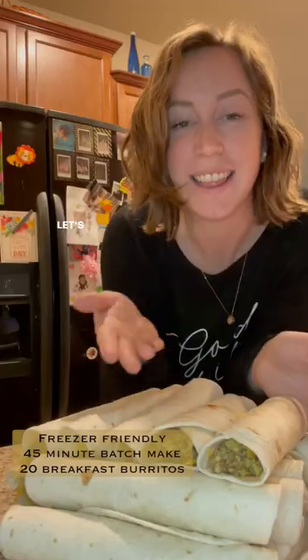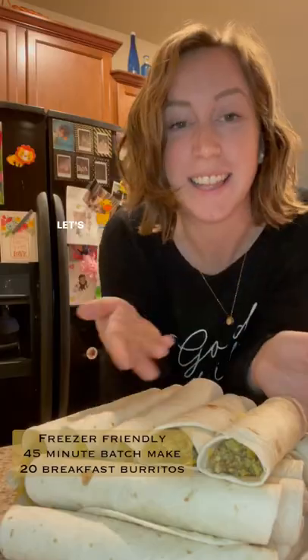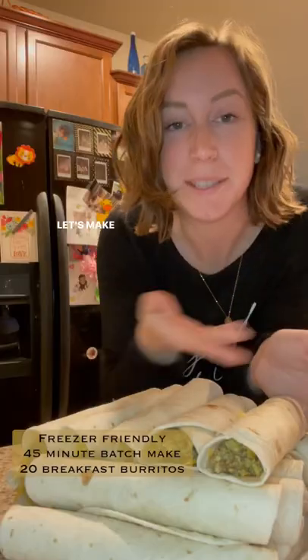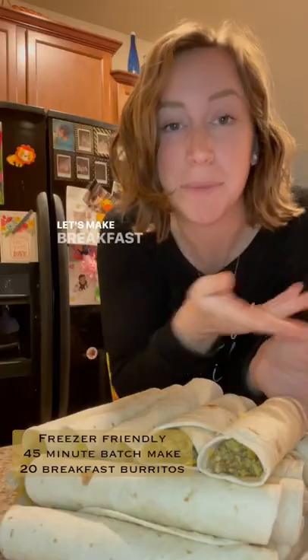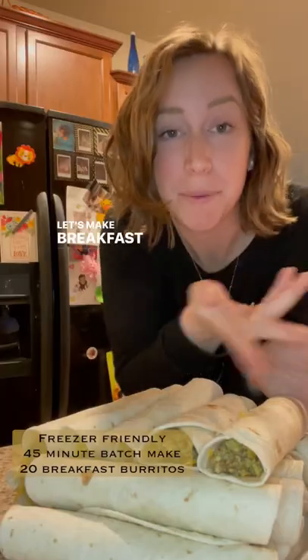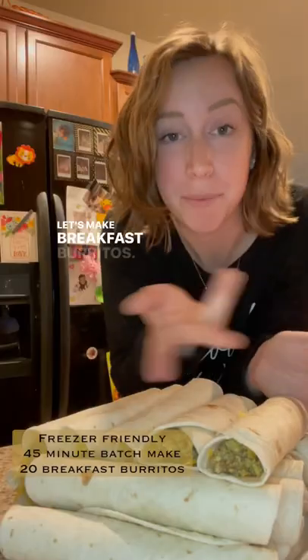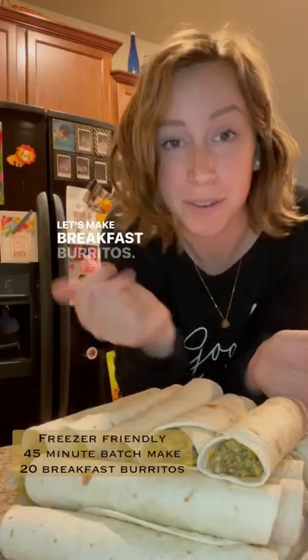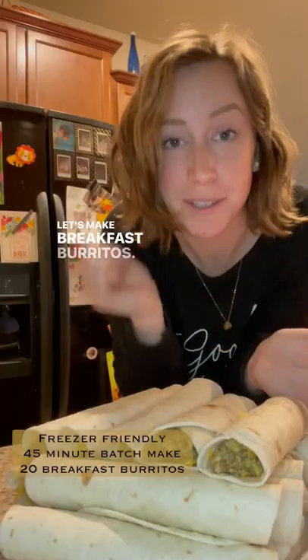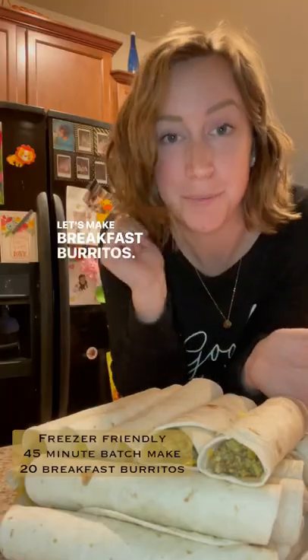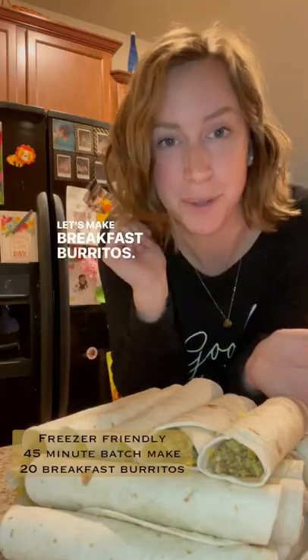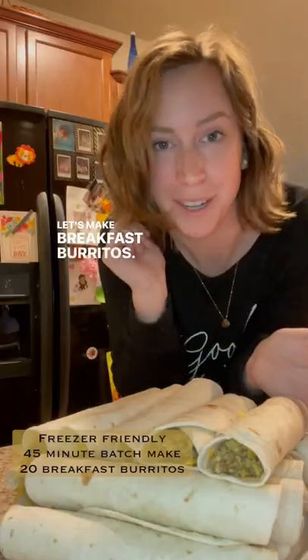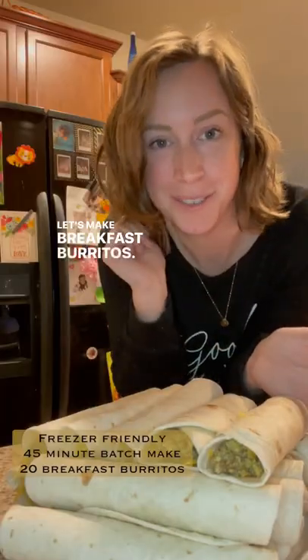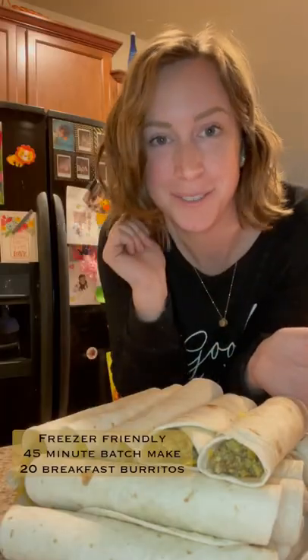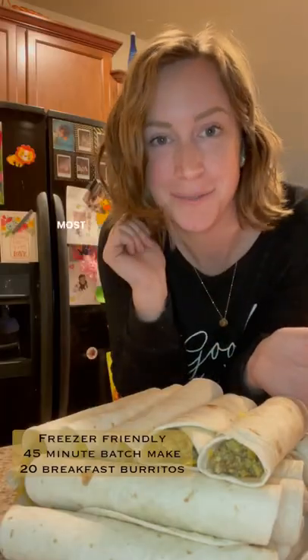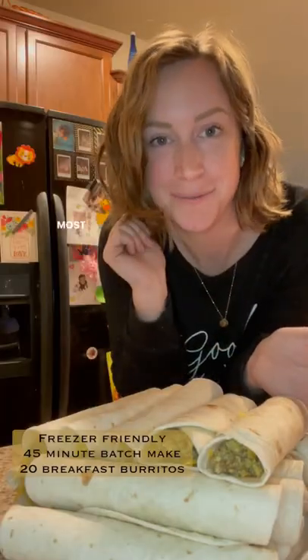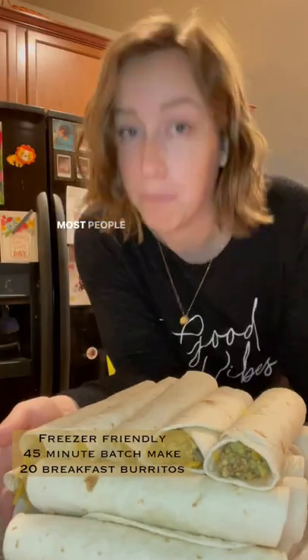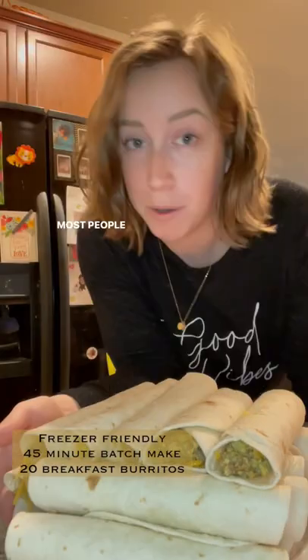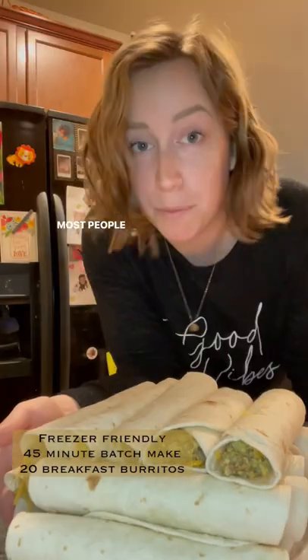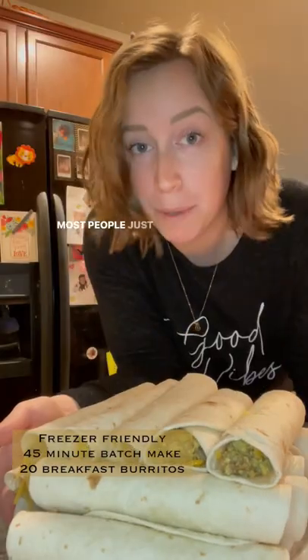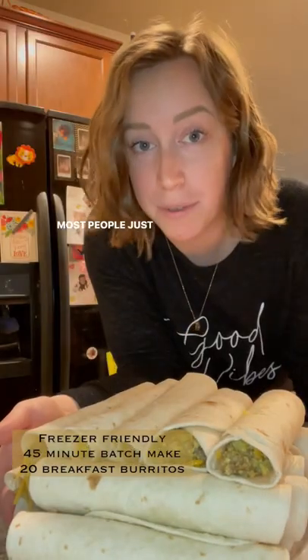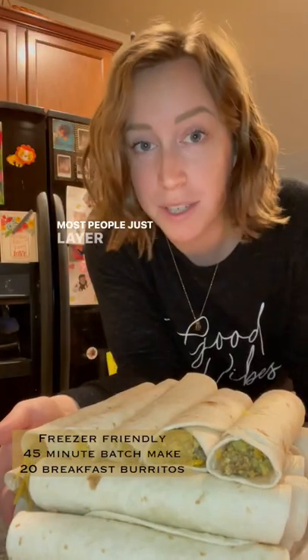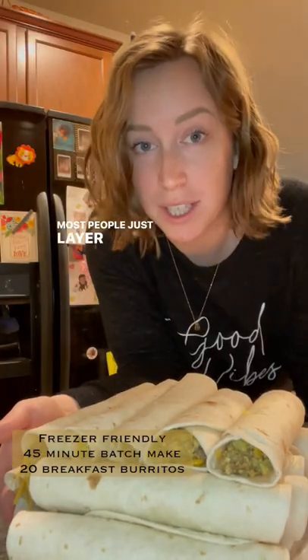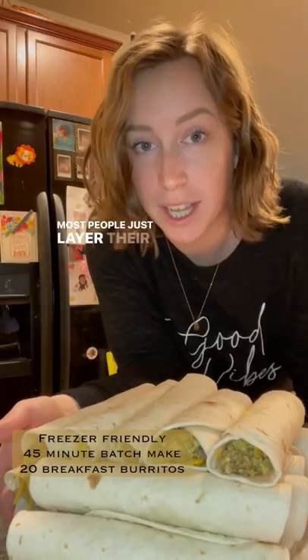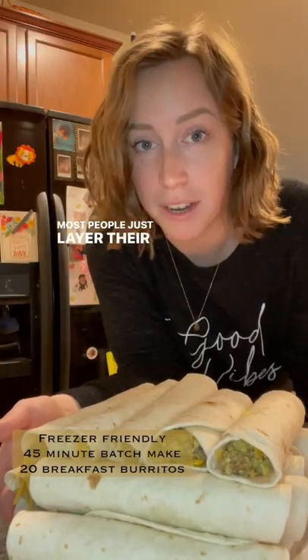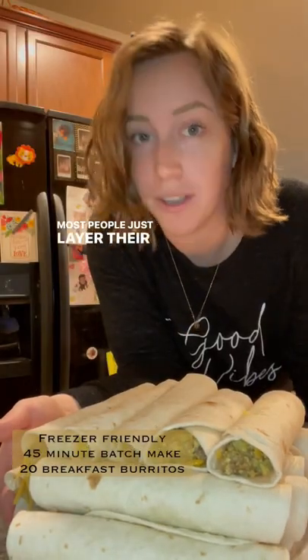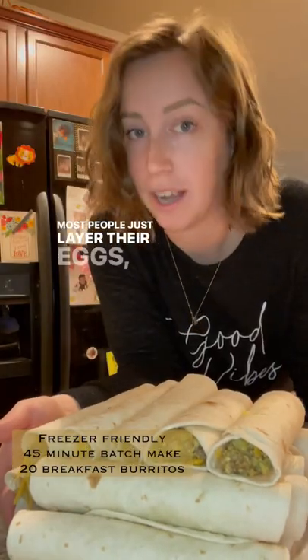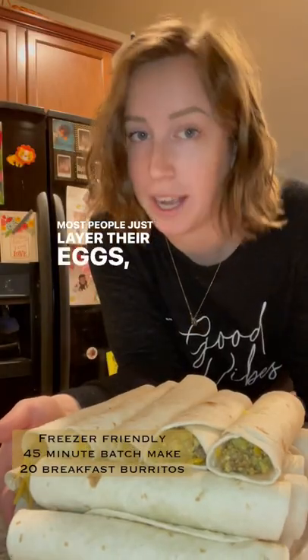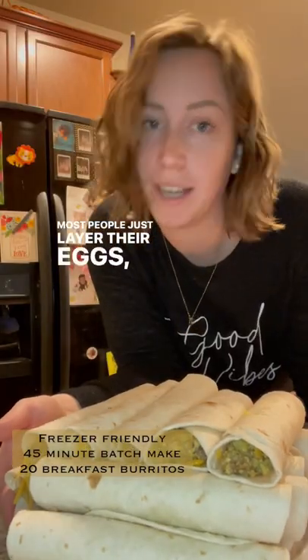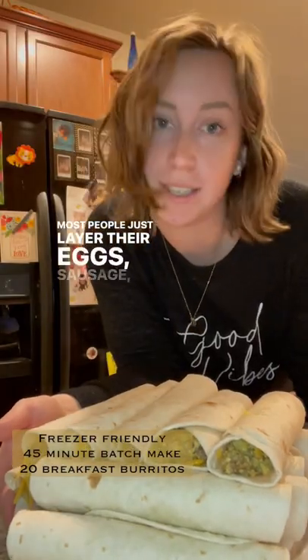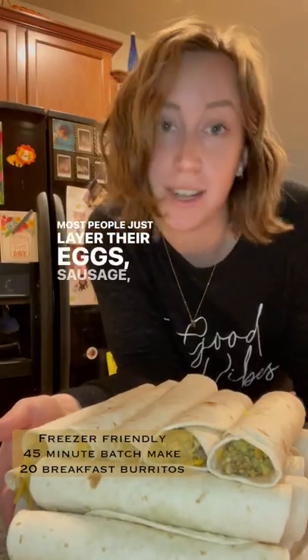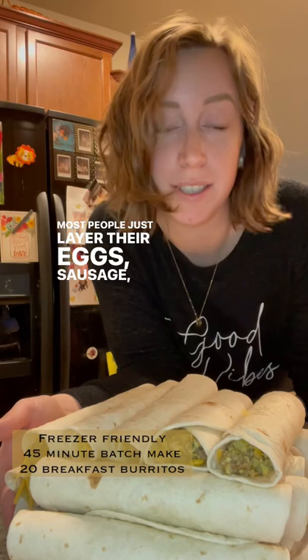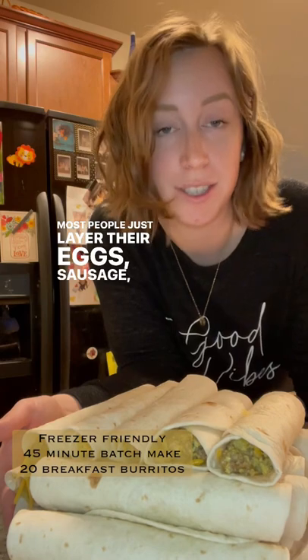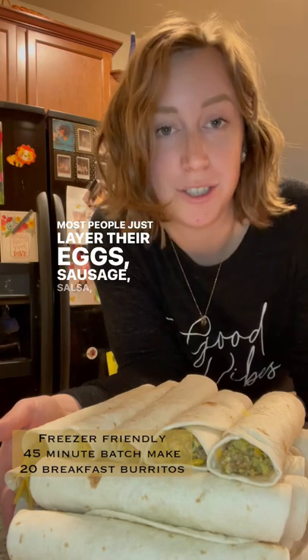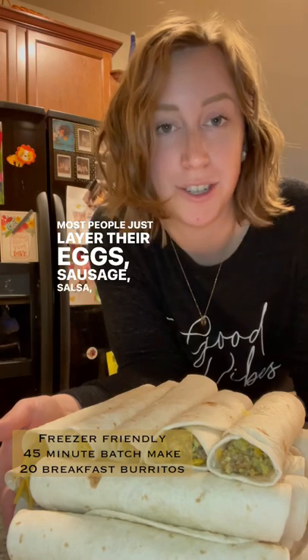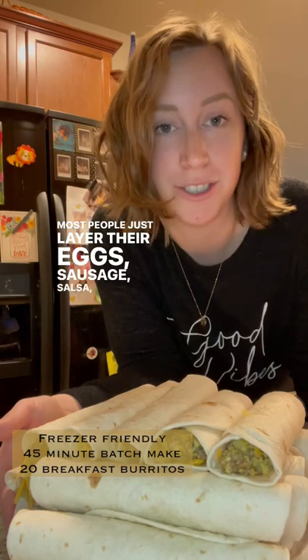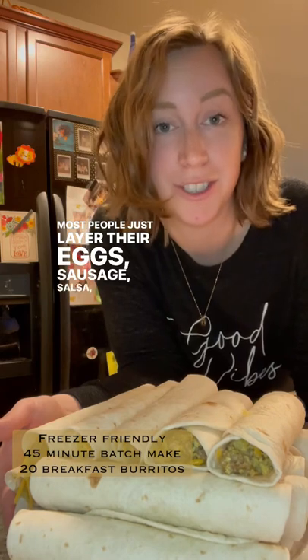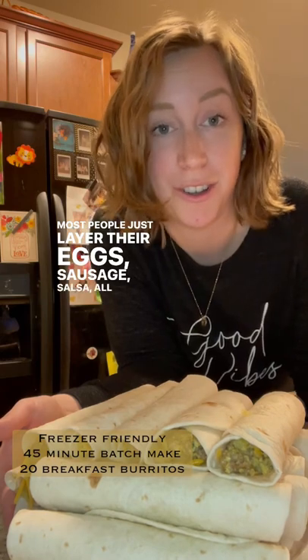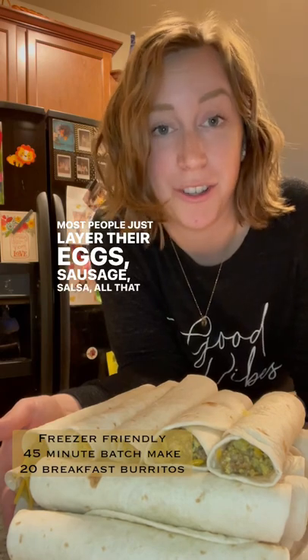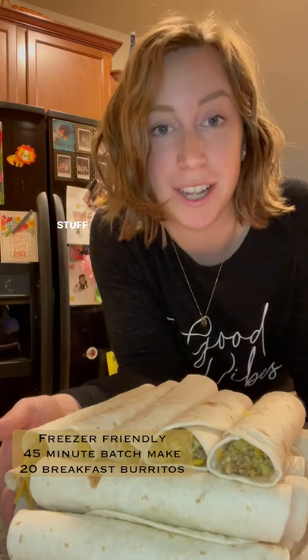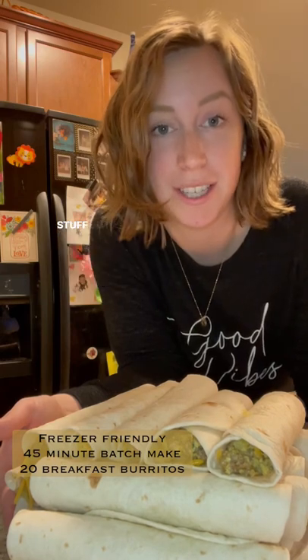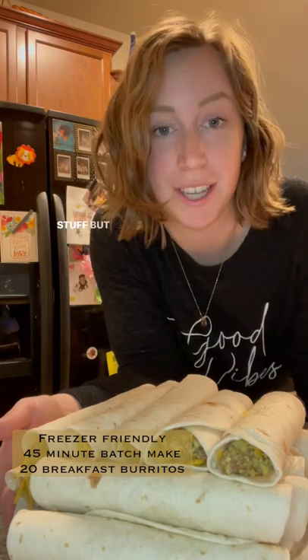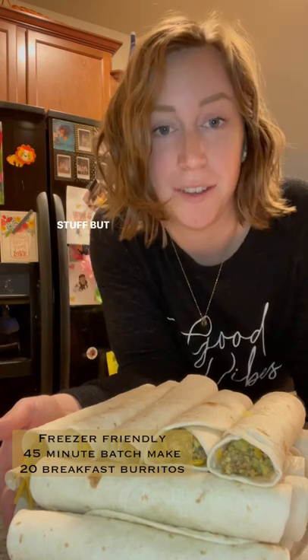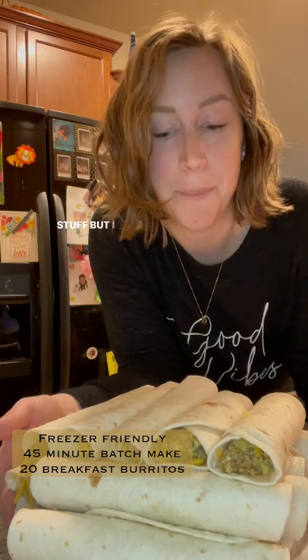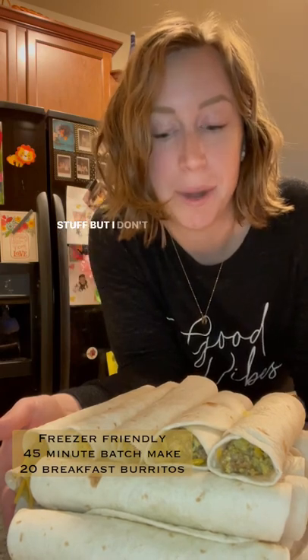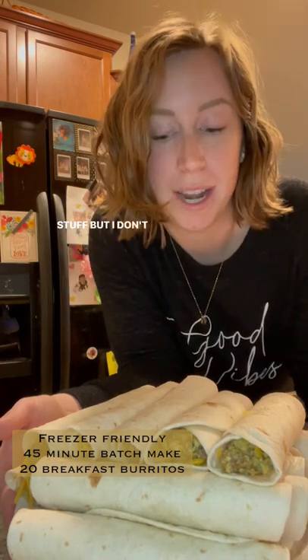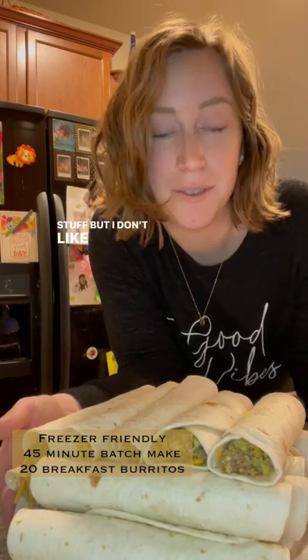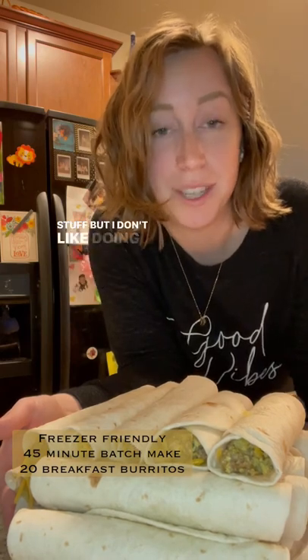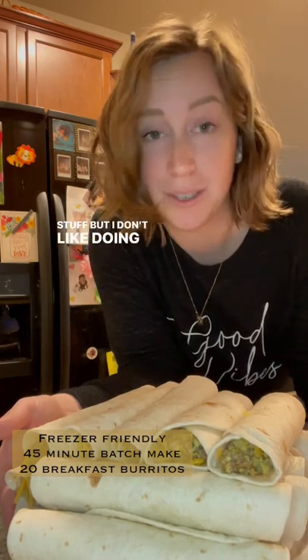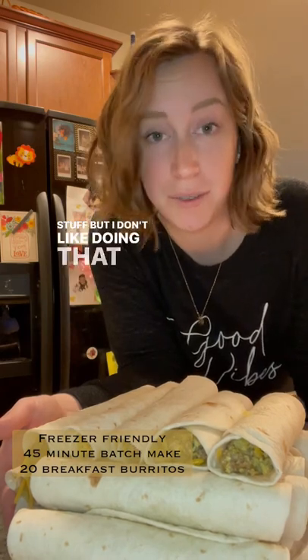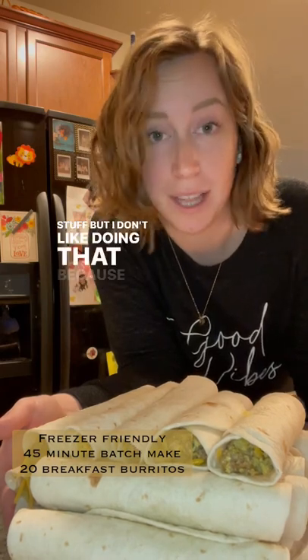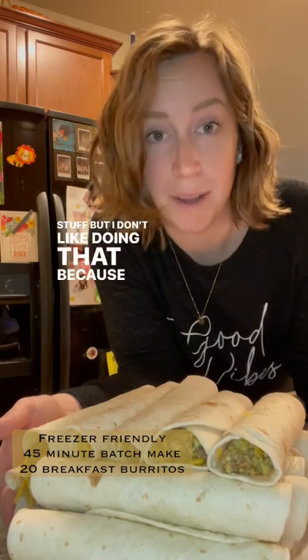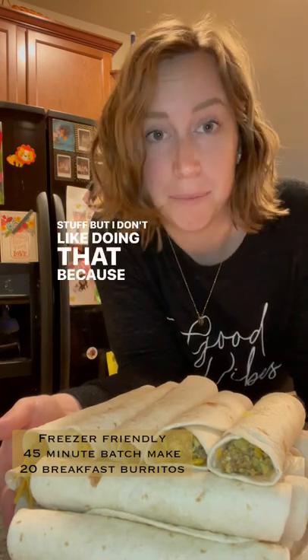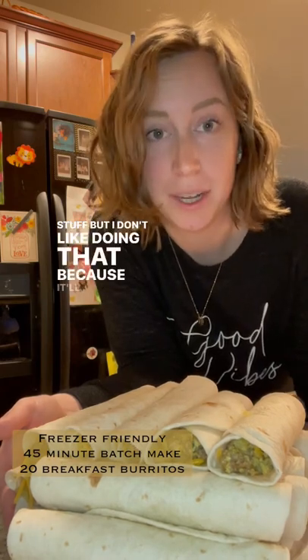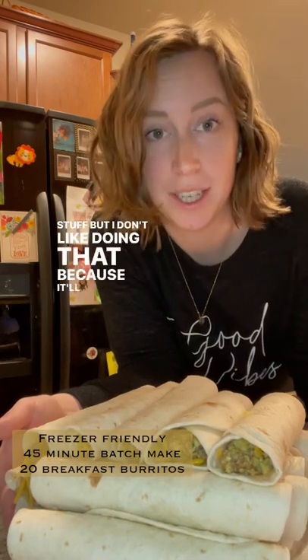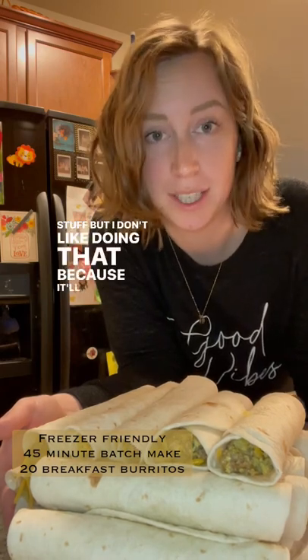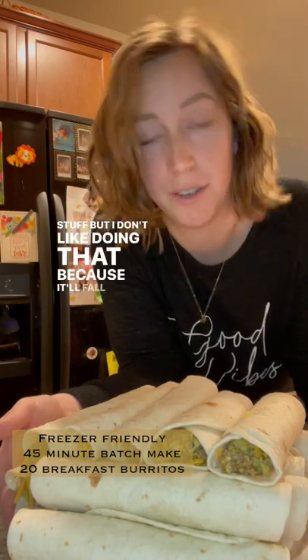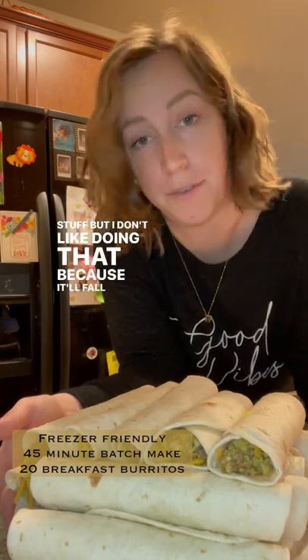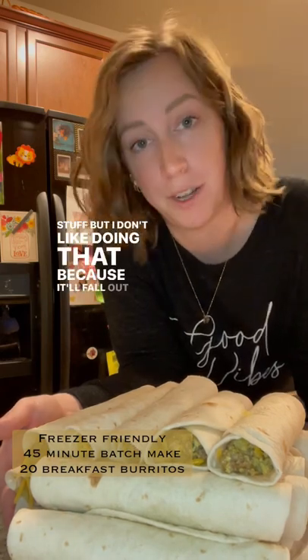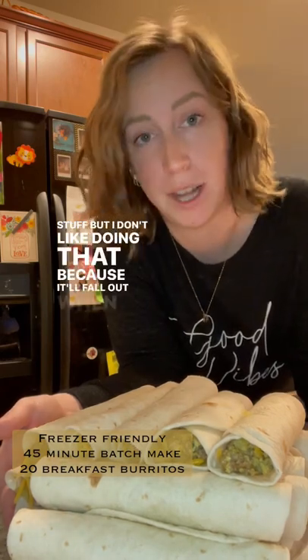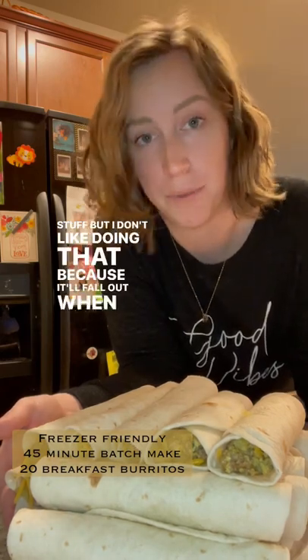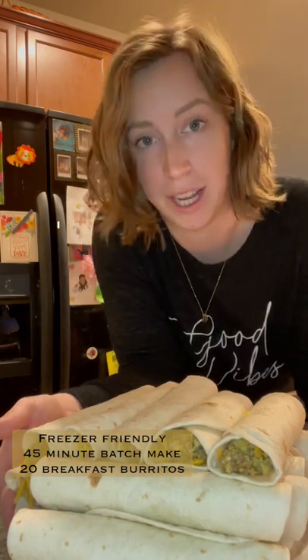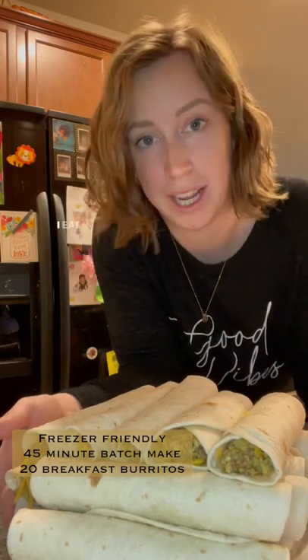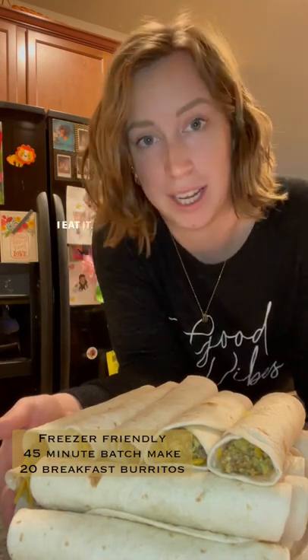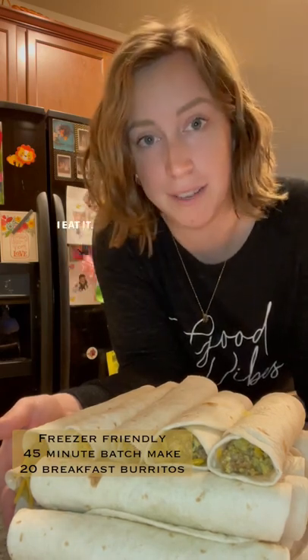Let's make breakfast burritos. Most people just layer their eggs, sausage, salsa, all that stuff, but I don't like doing that because it will fall out when I eat it.